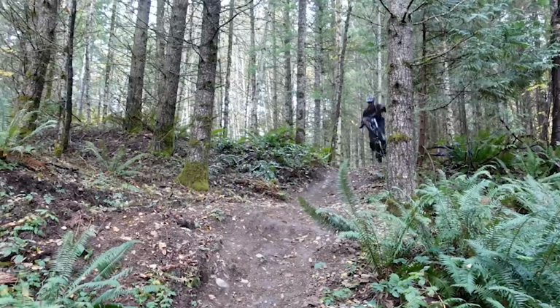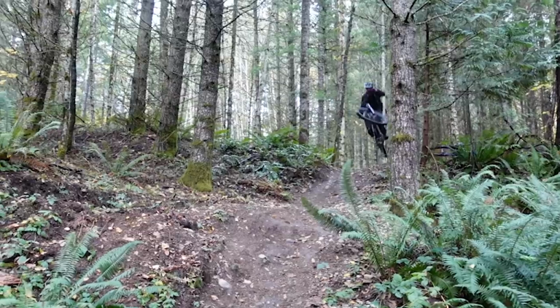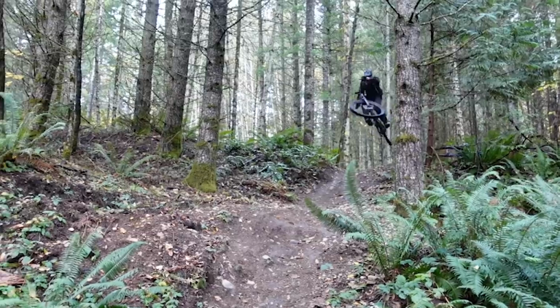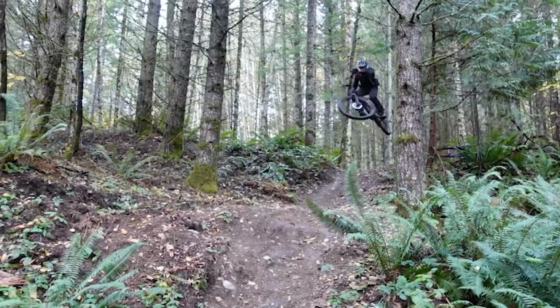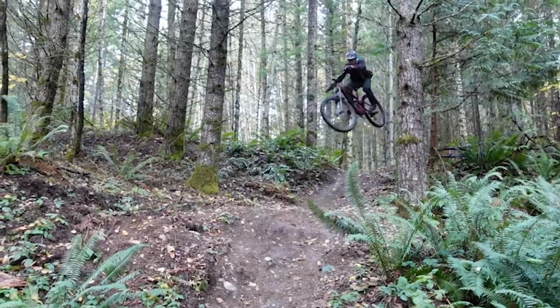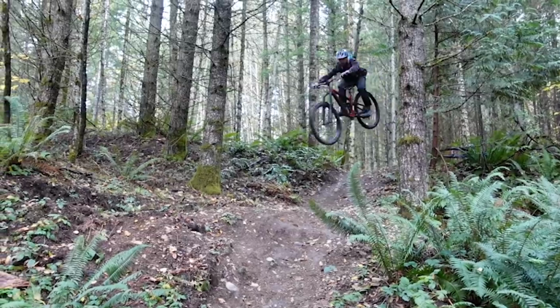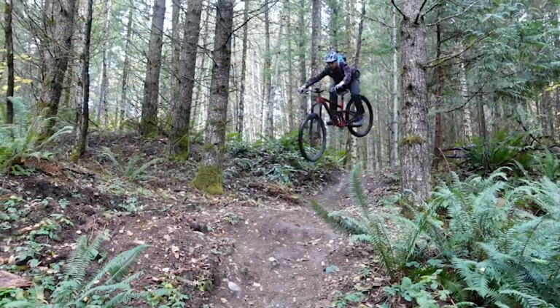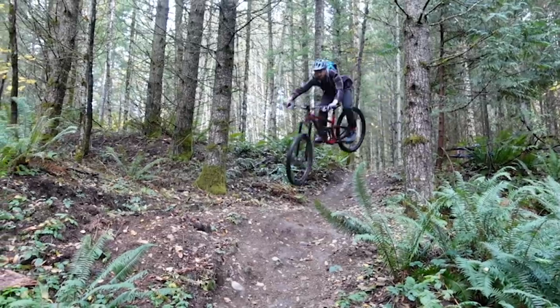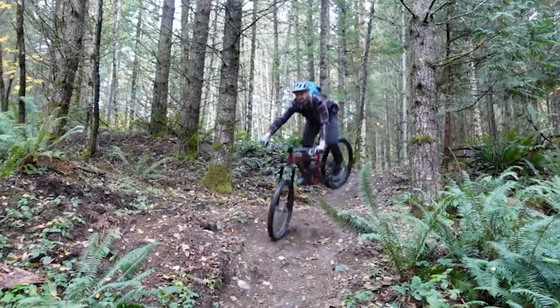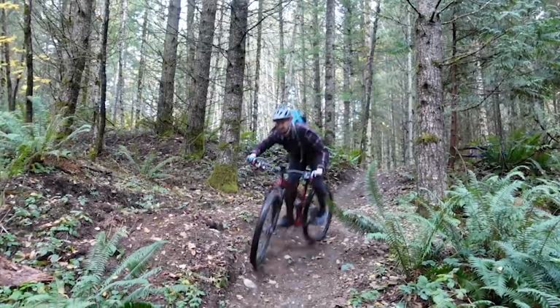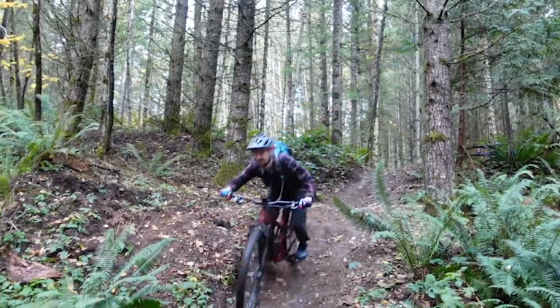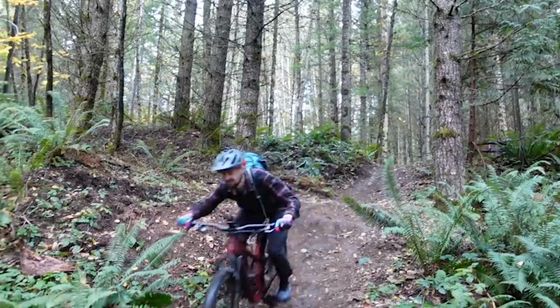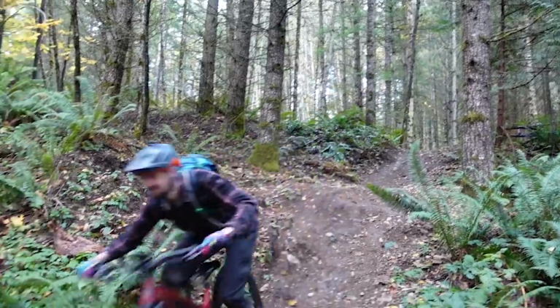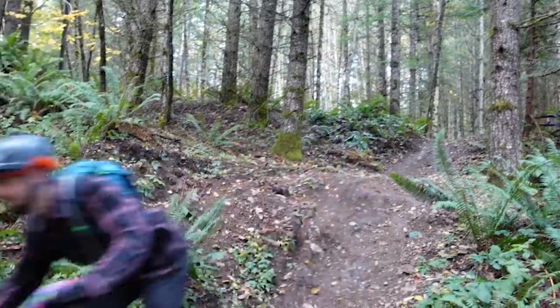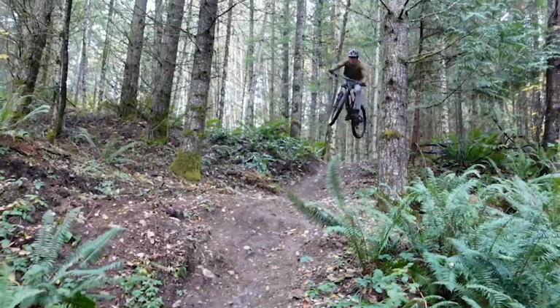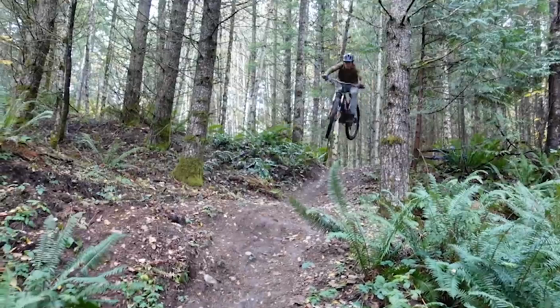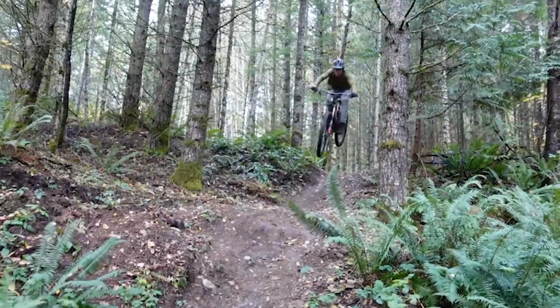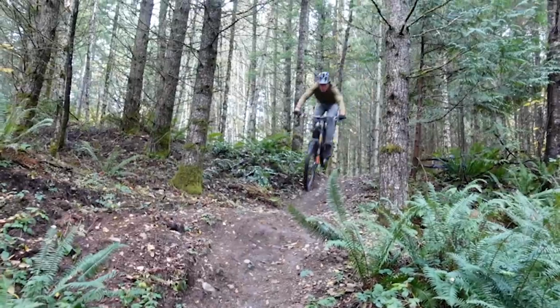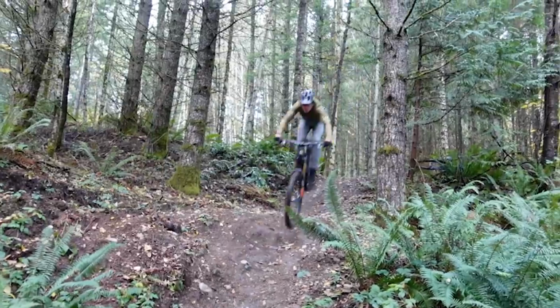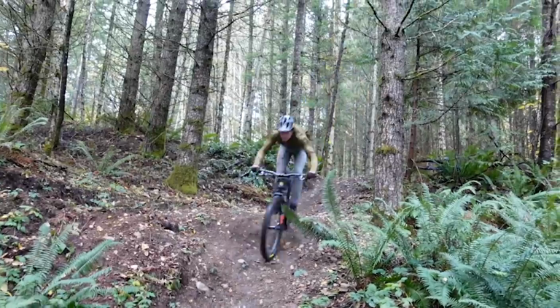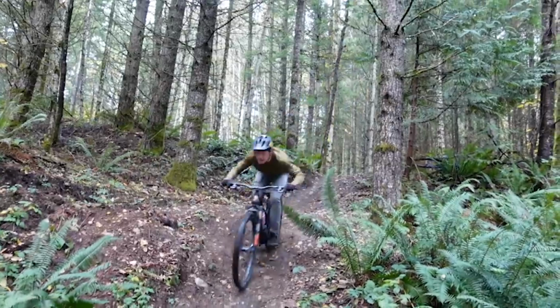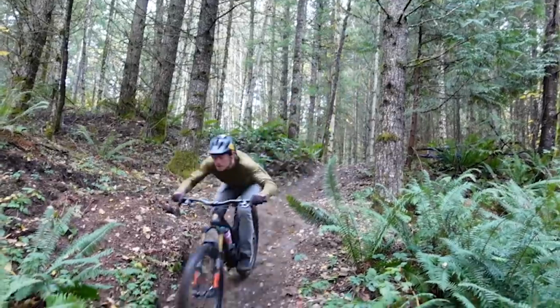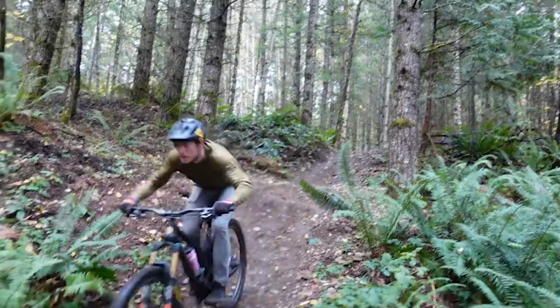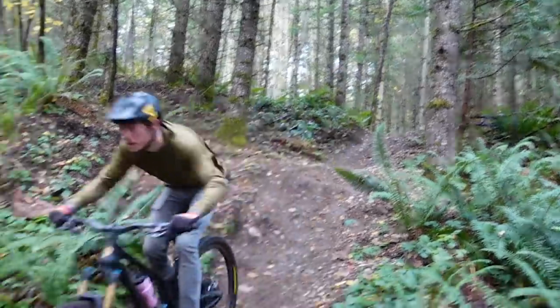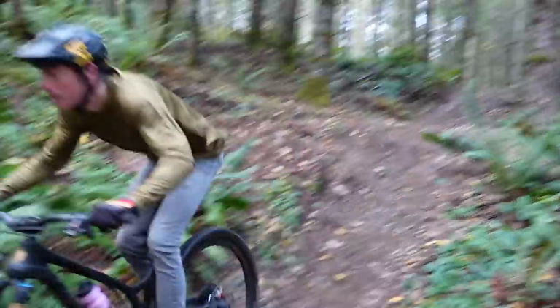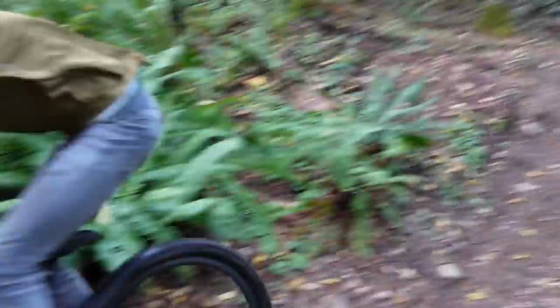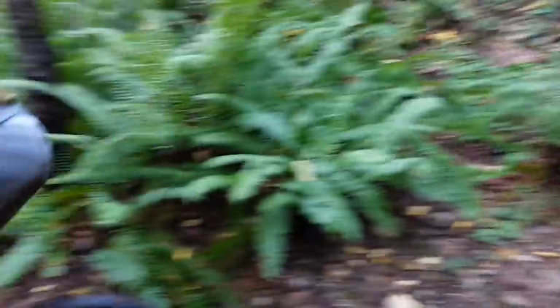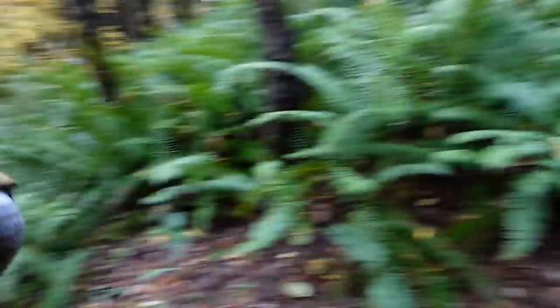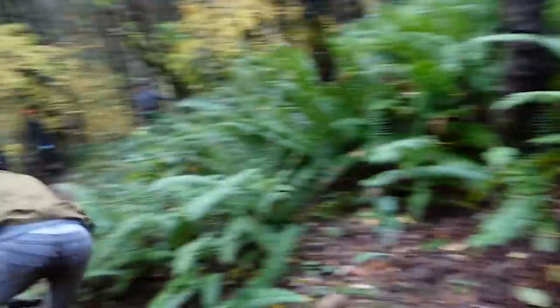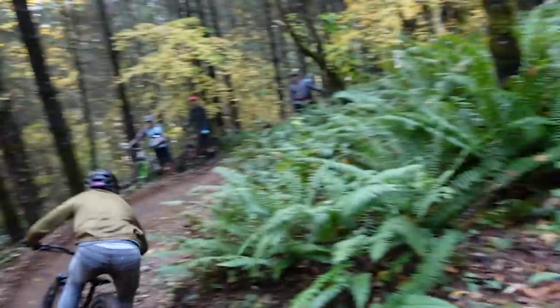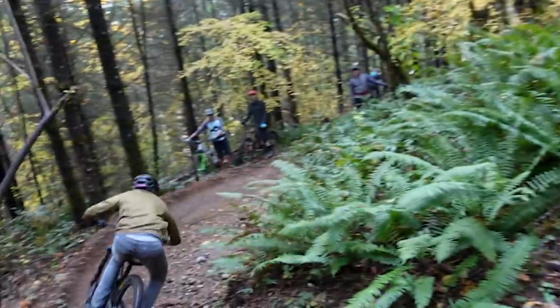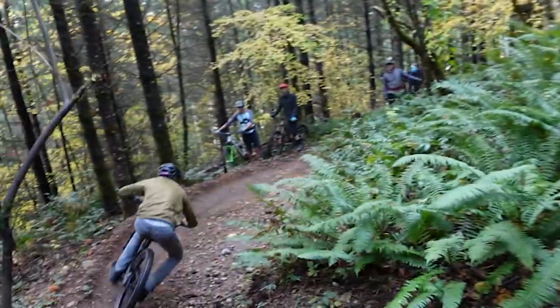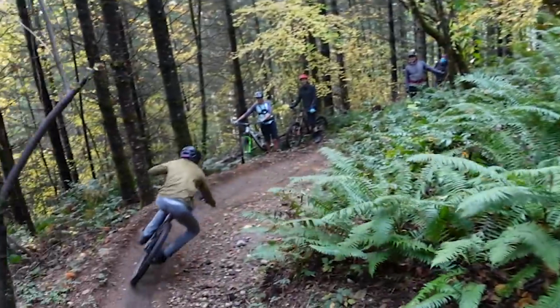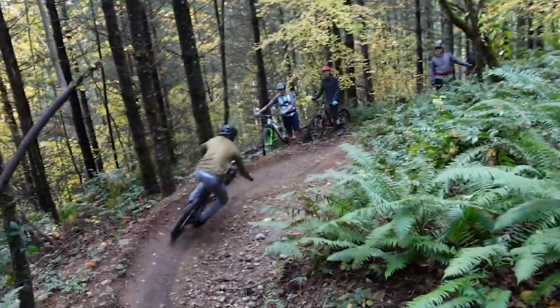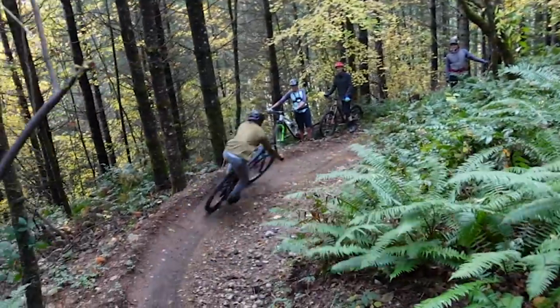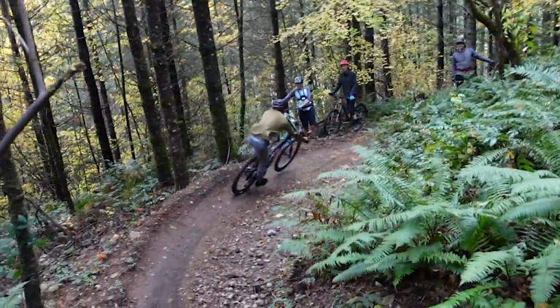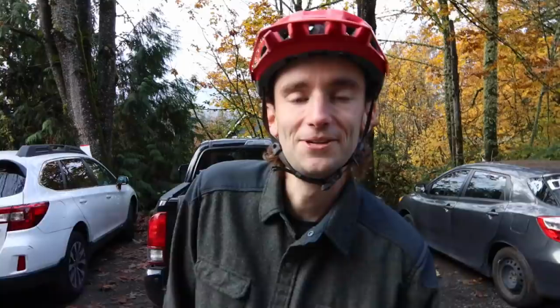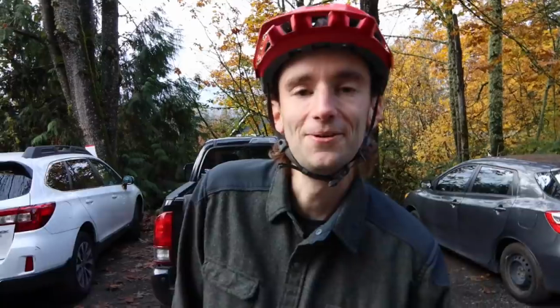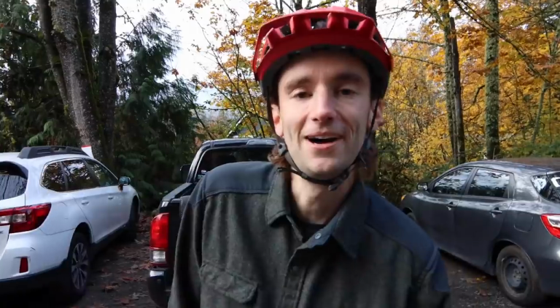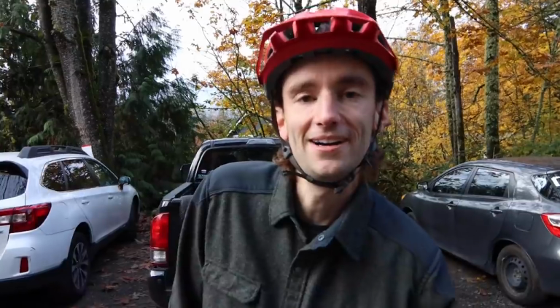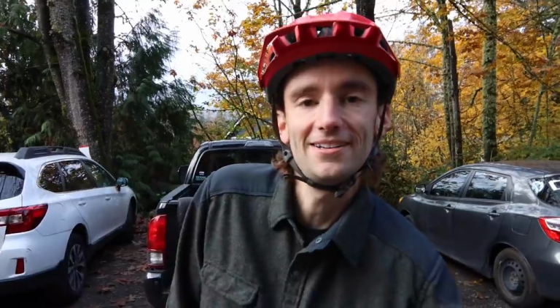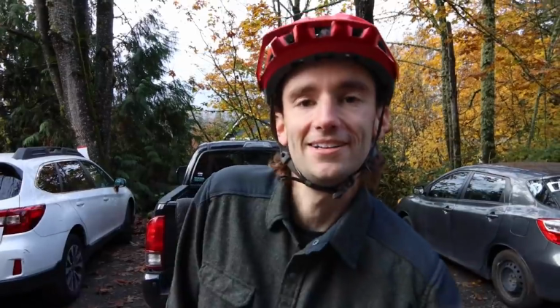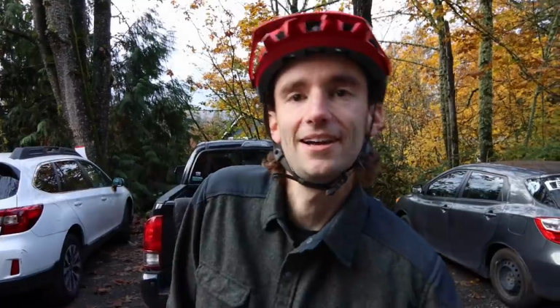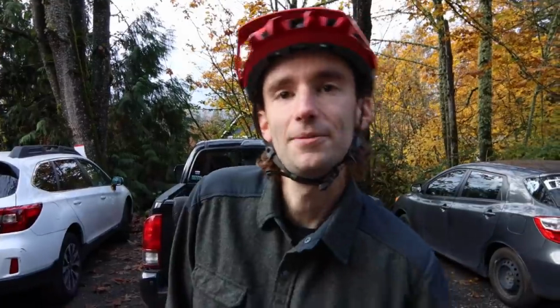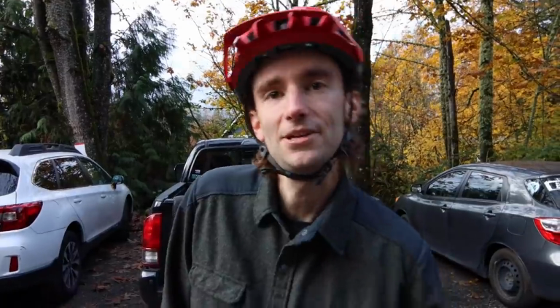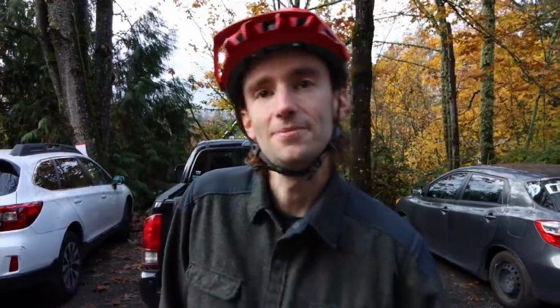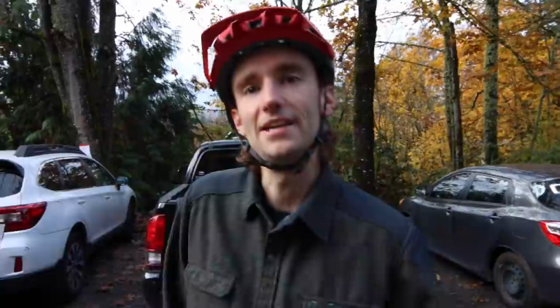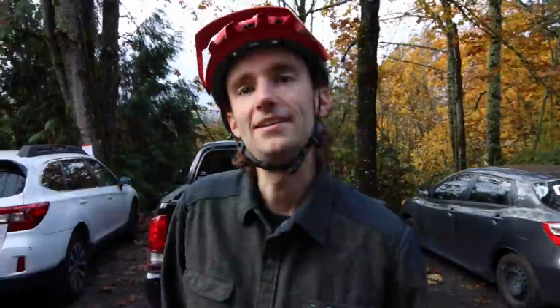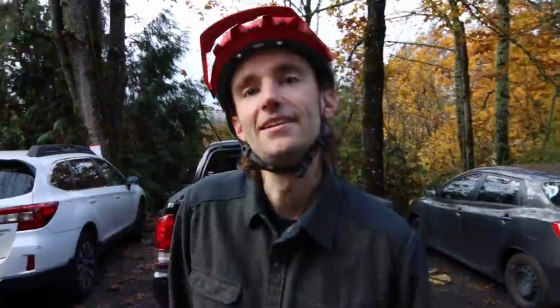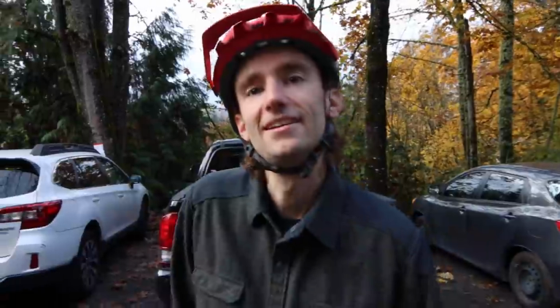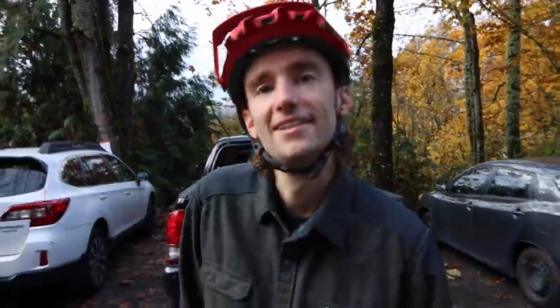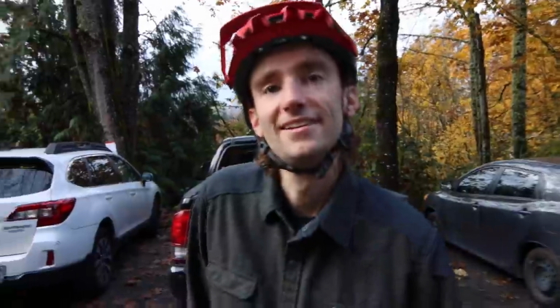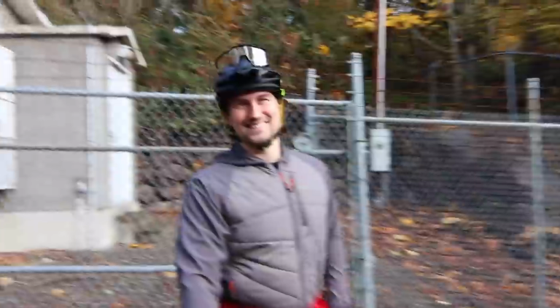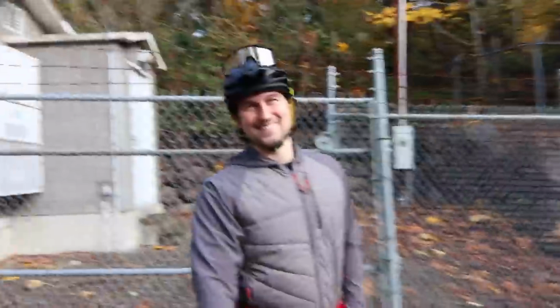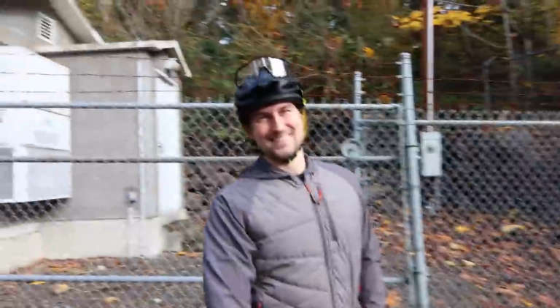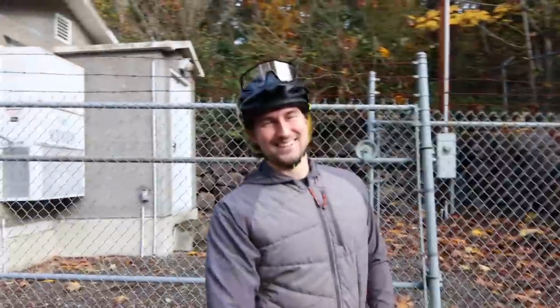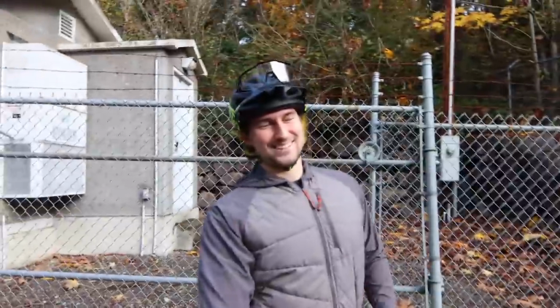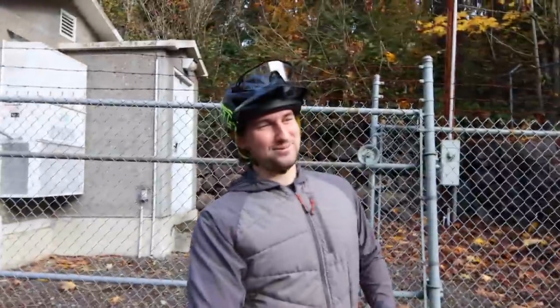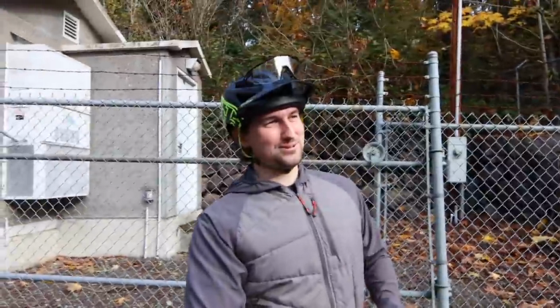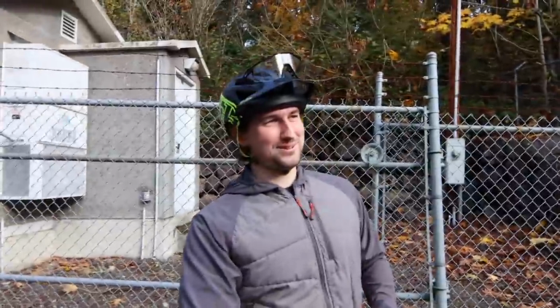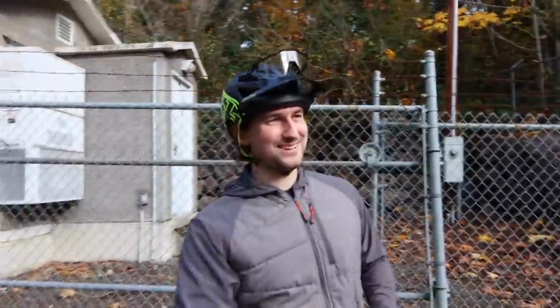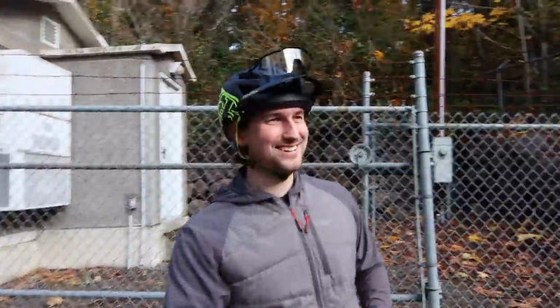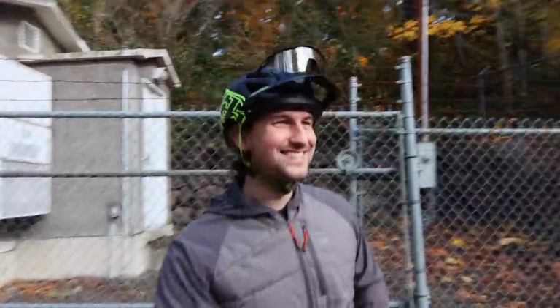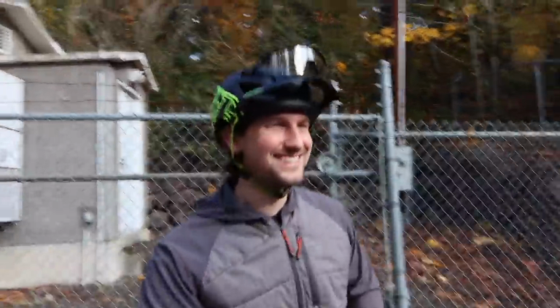If you are following along, you'll know that we are back in Washington and having an amazing time making new routes and riding some epic trails.